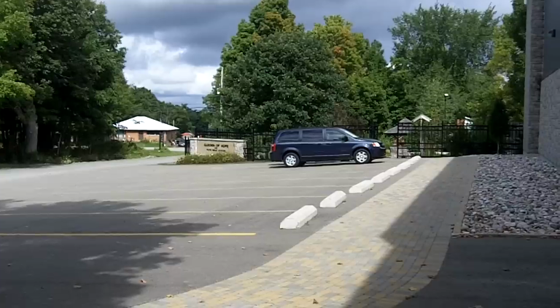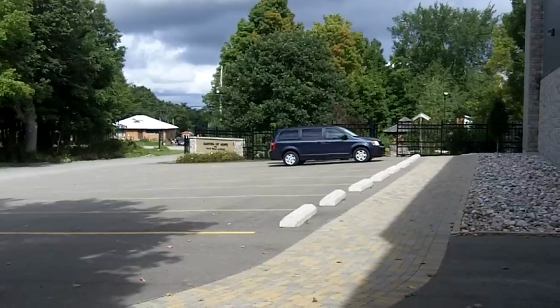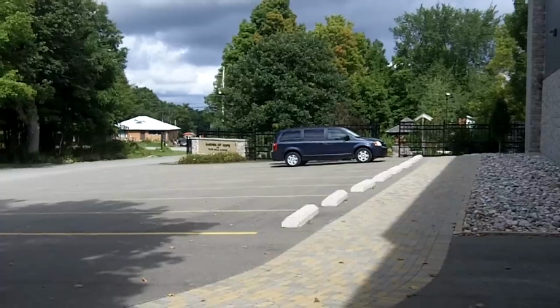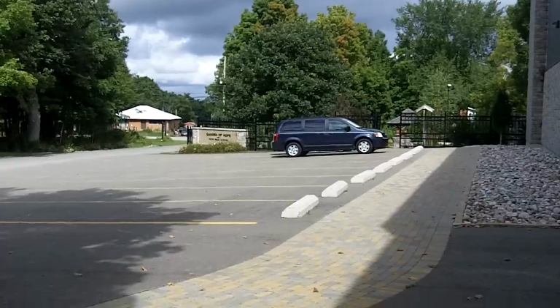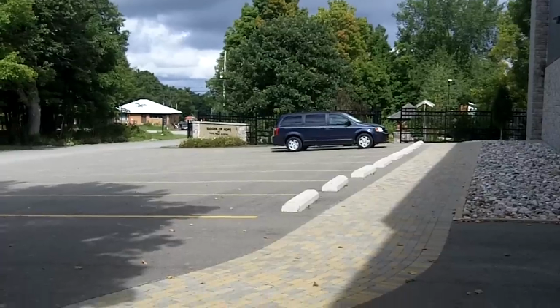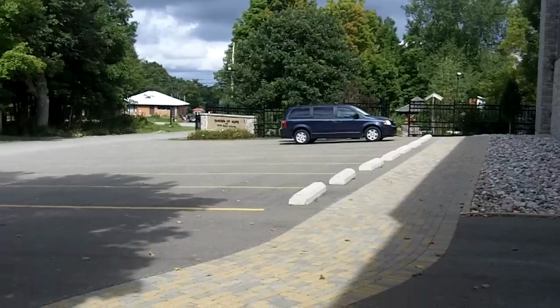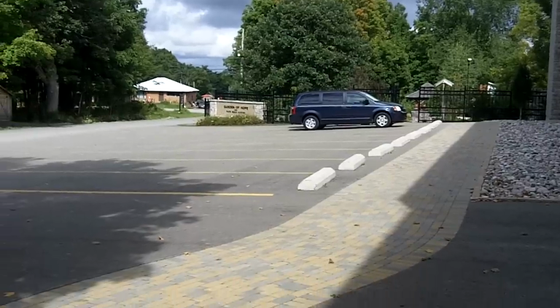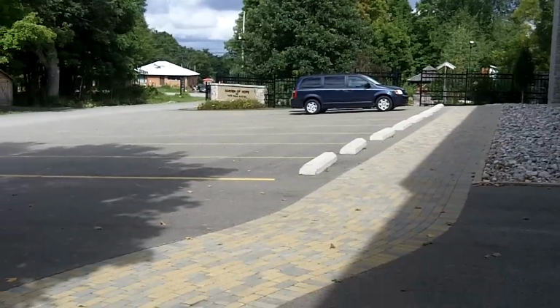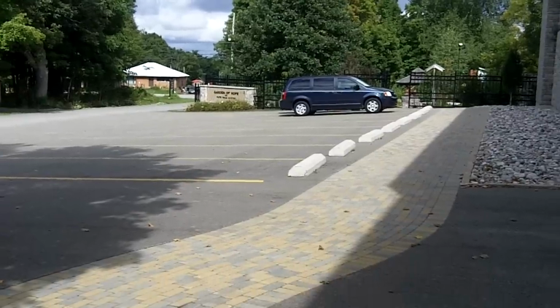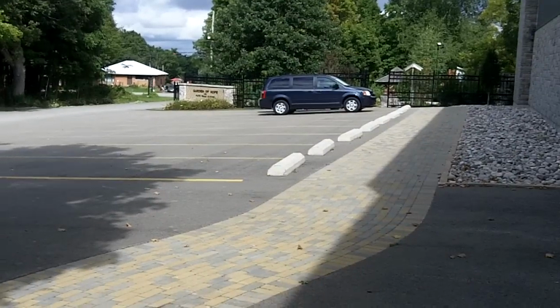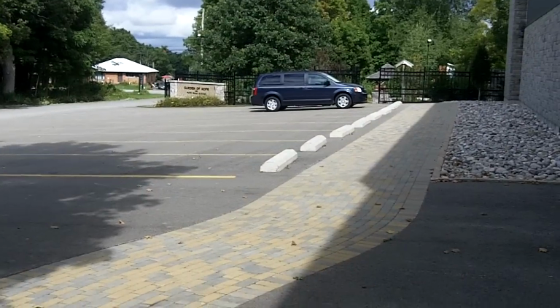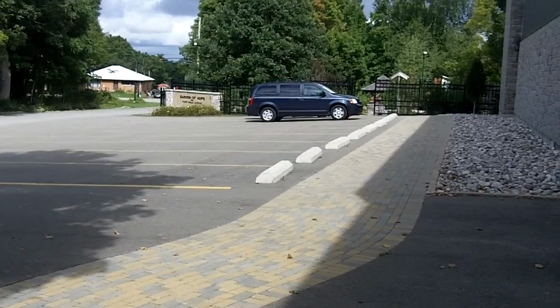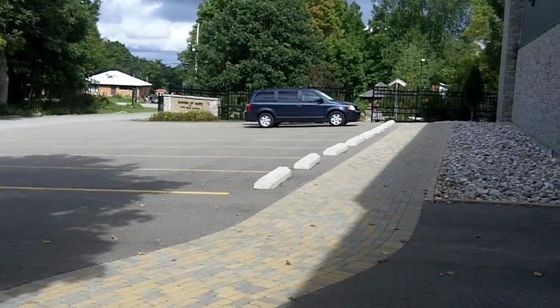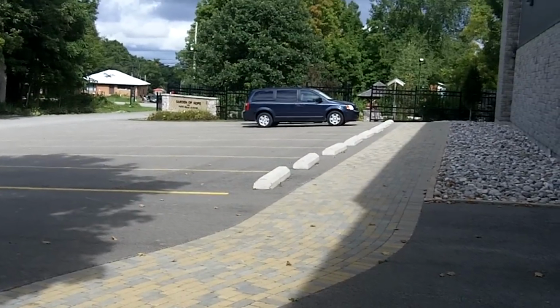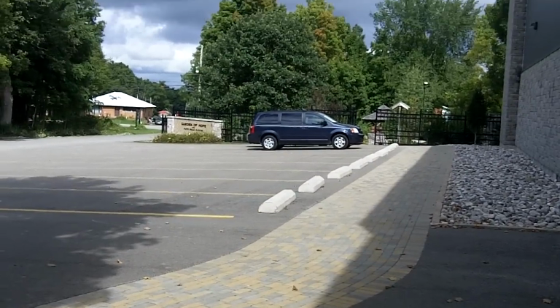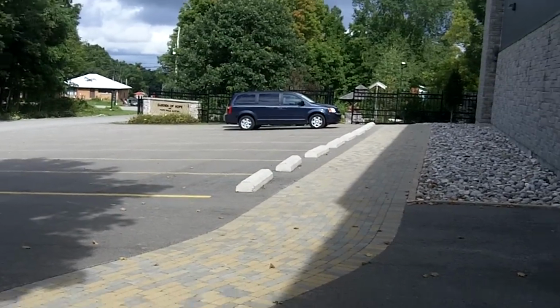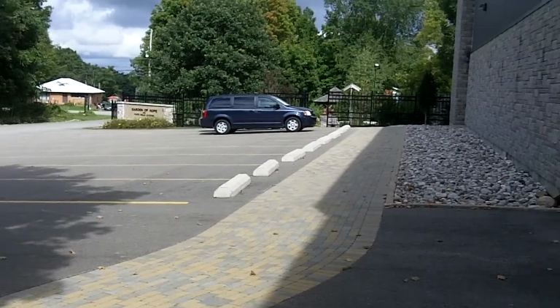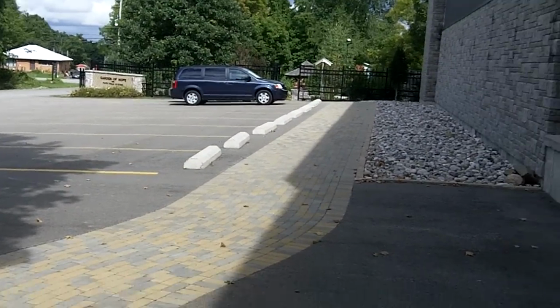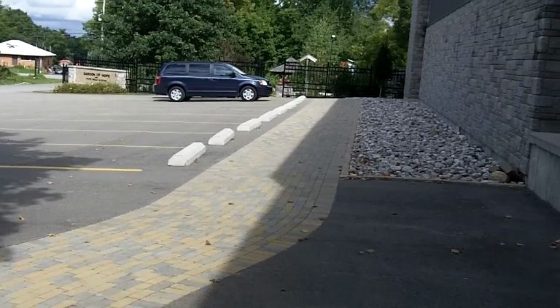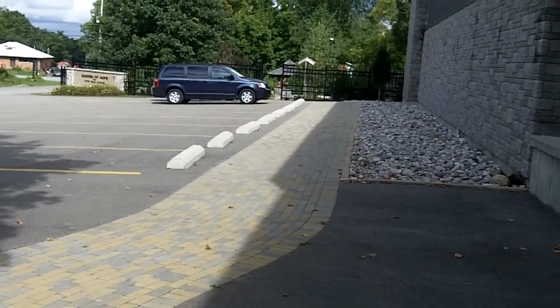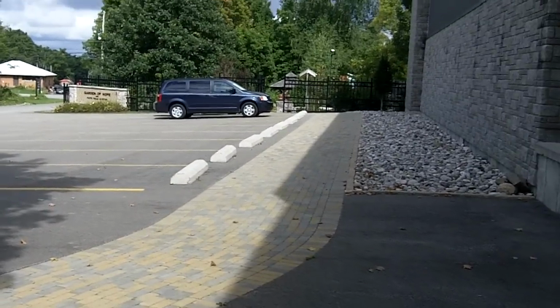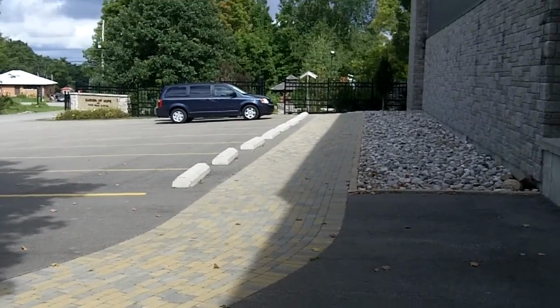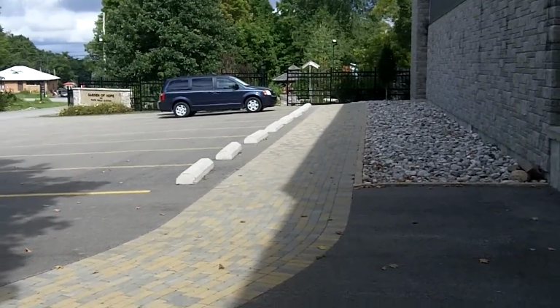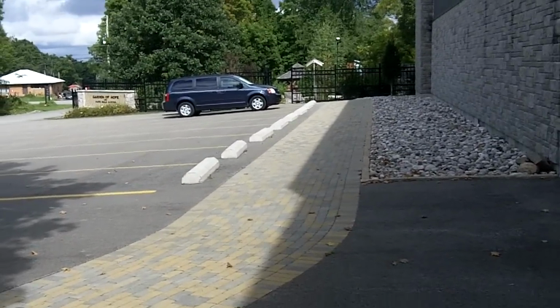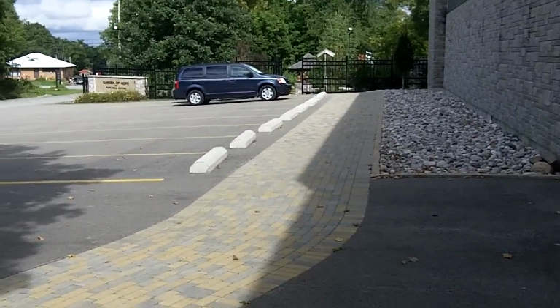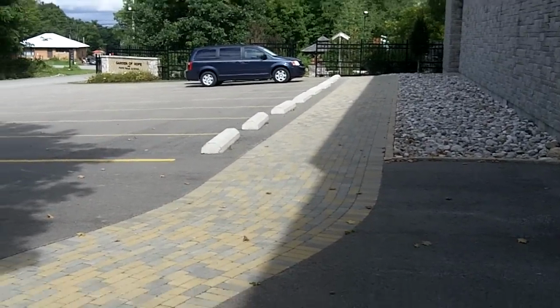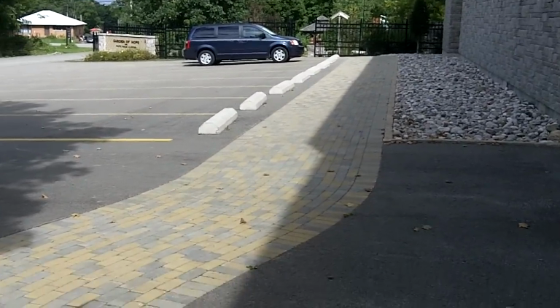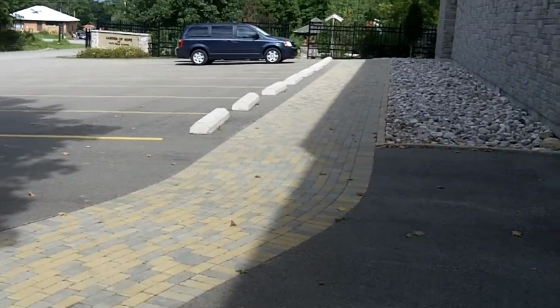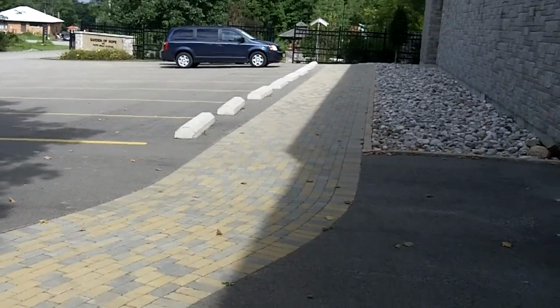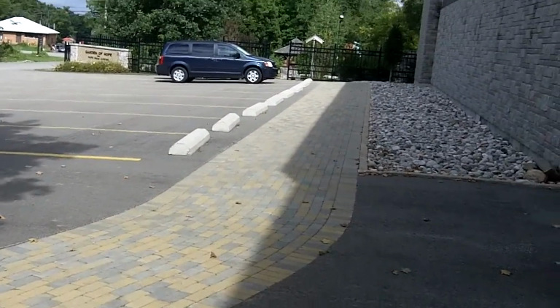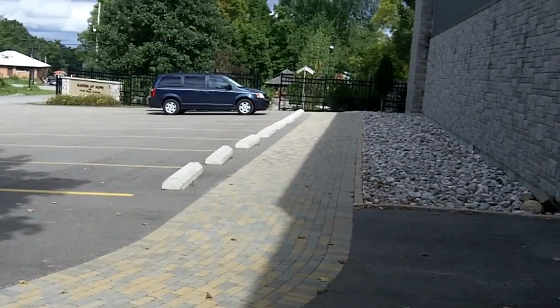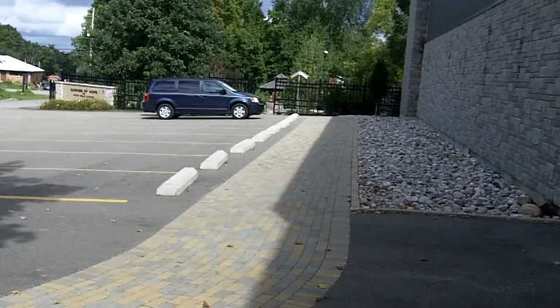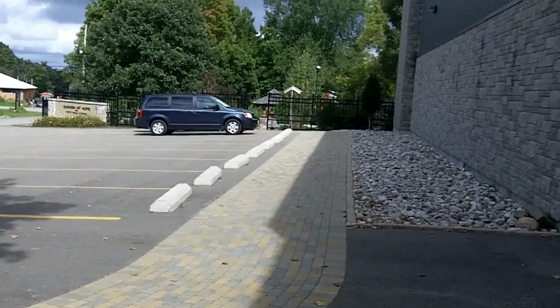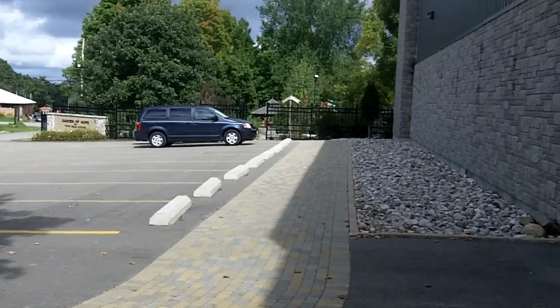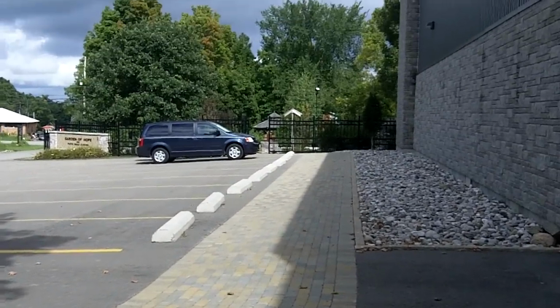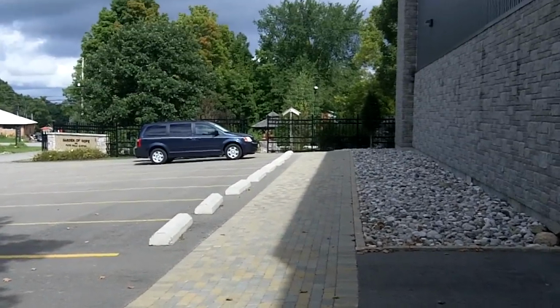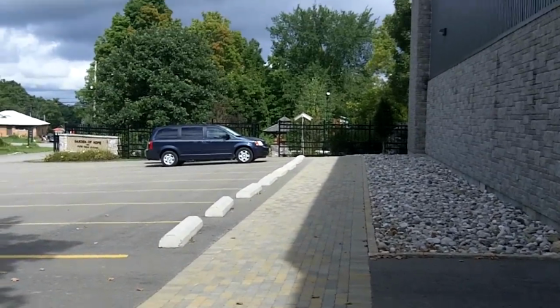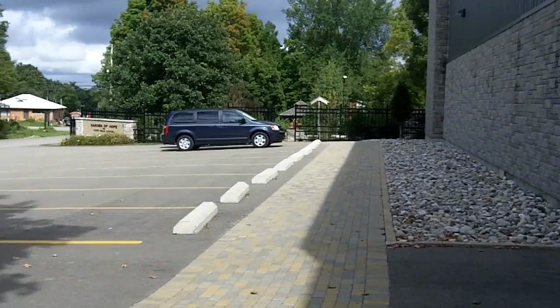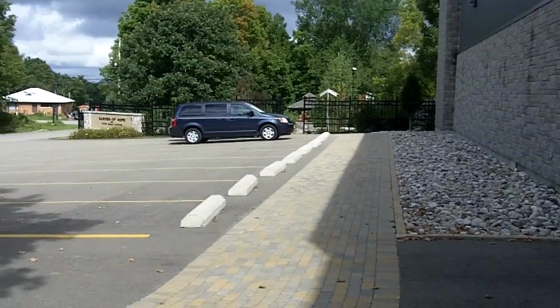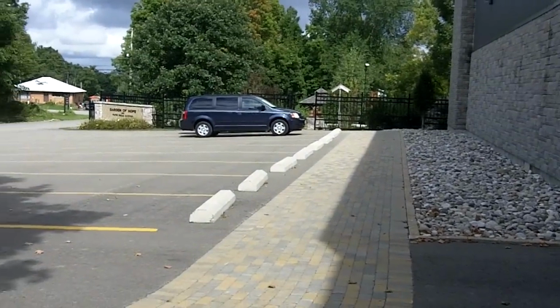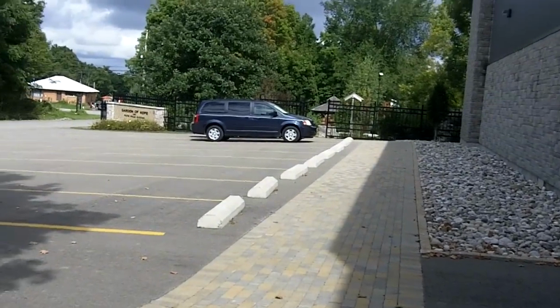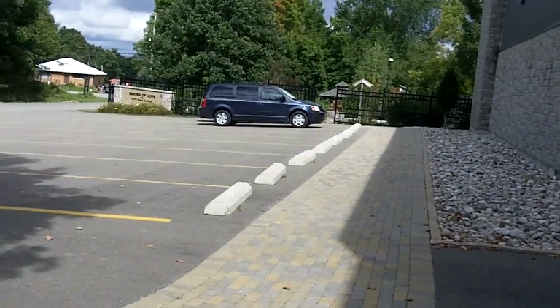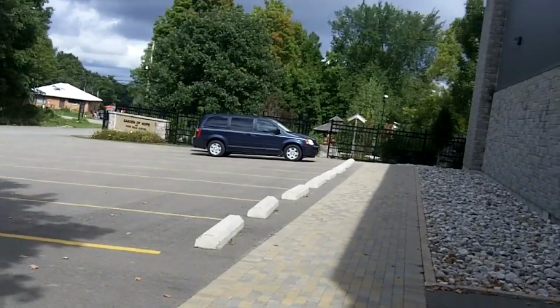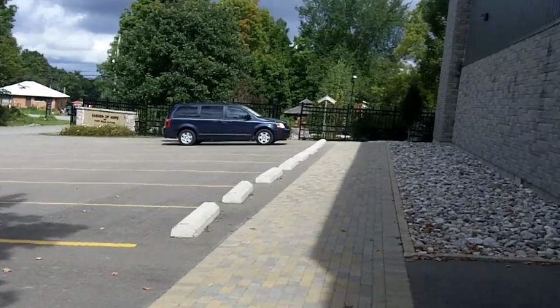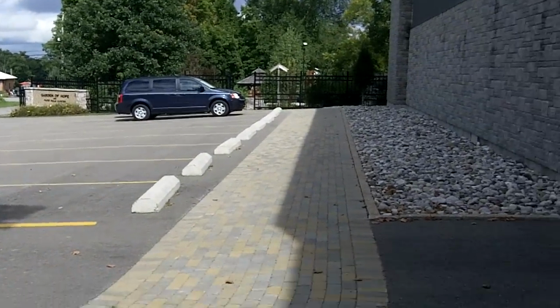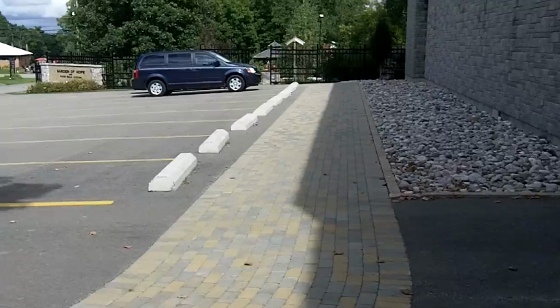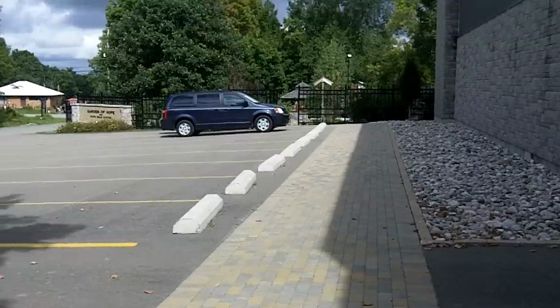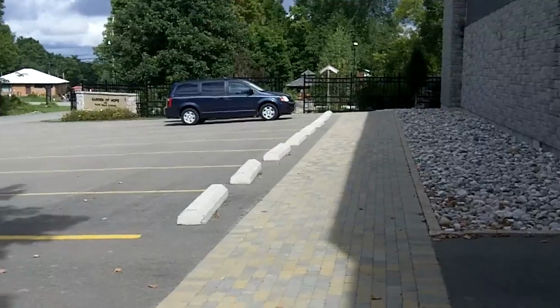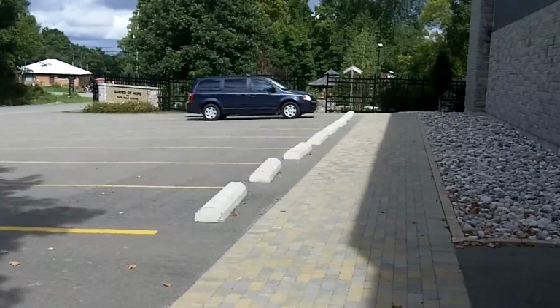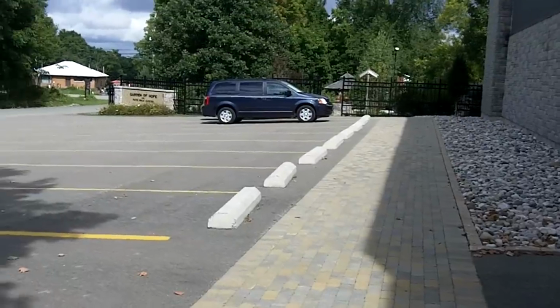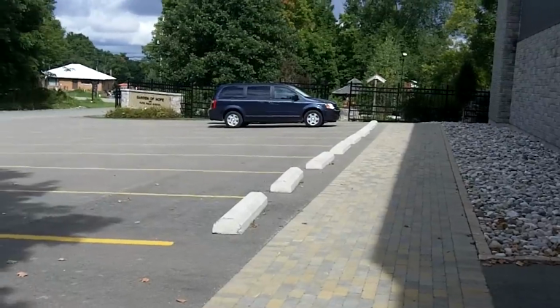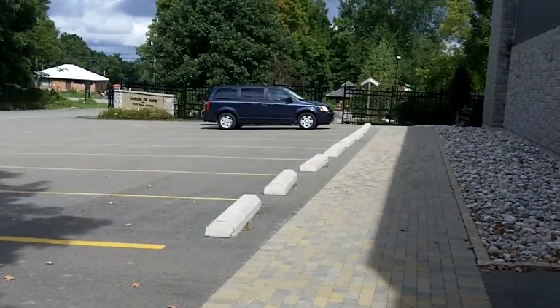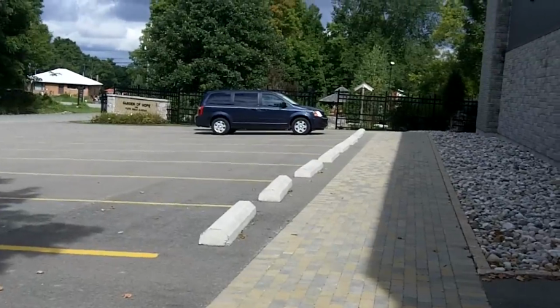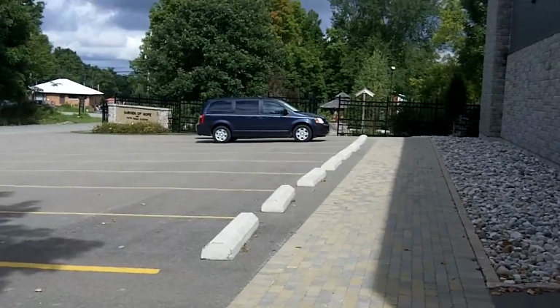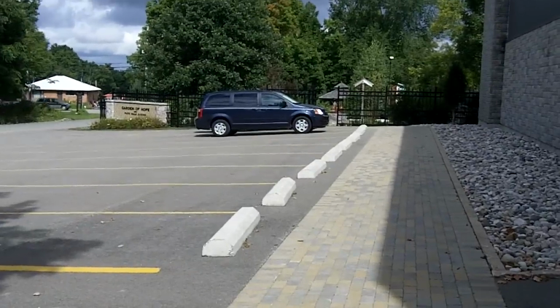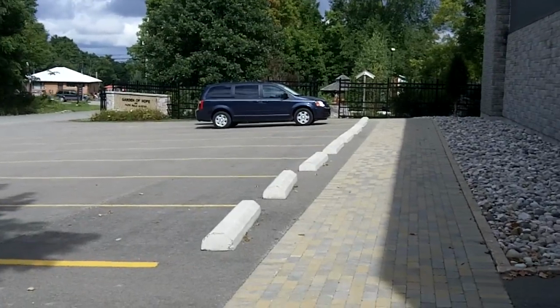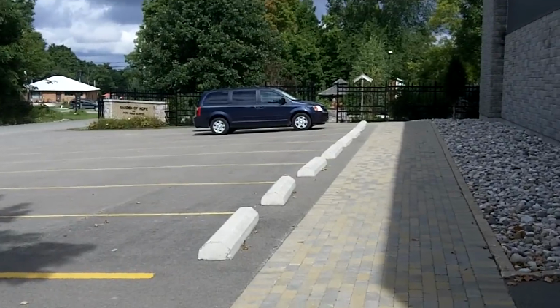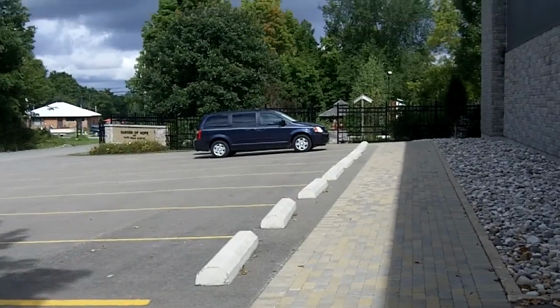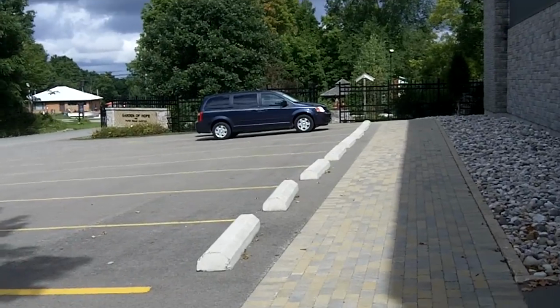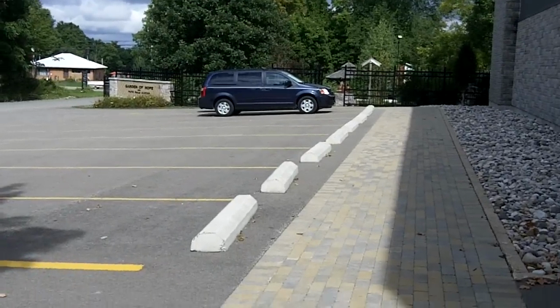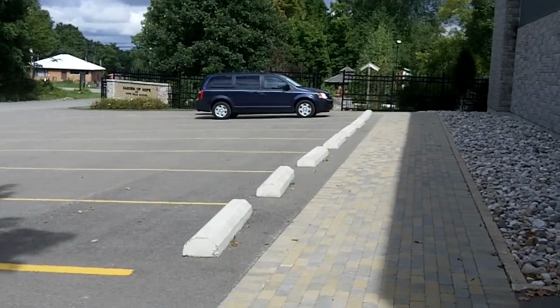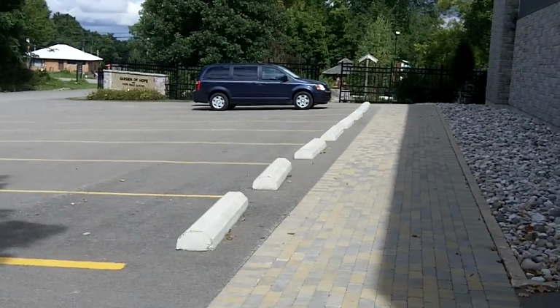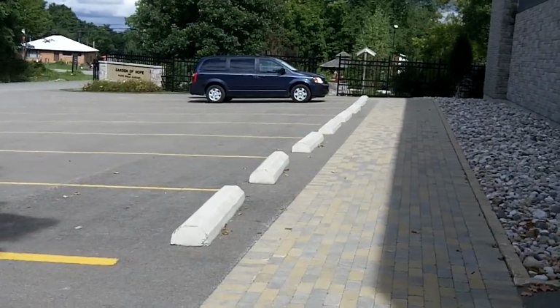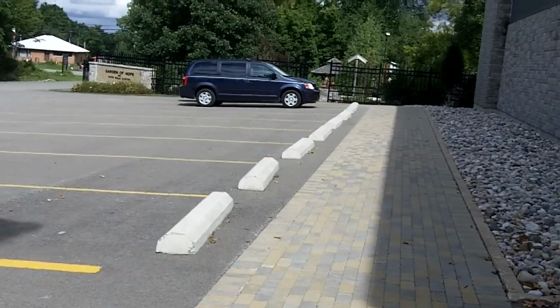We're outside of Centennial Road Church, and we are going to look at the Garden of Hope and Faith Walk.